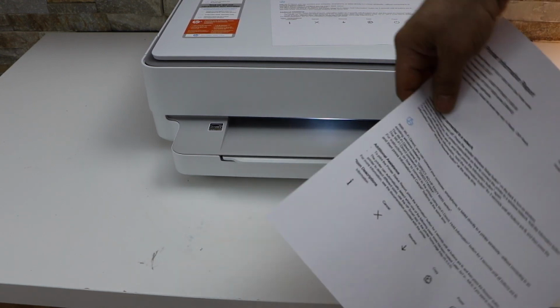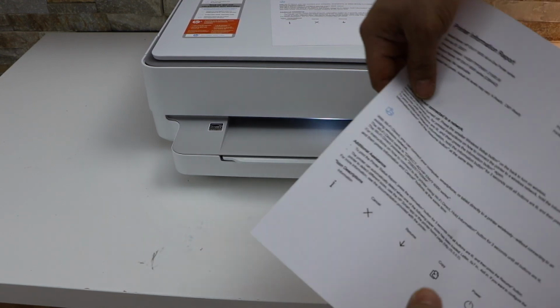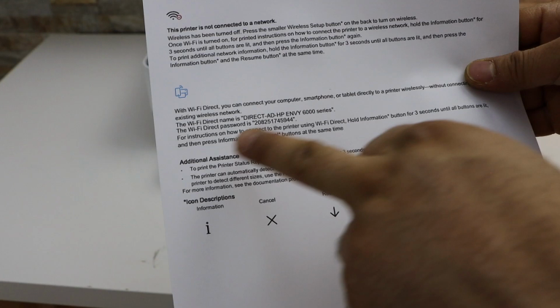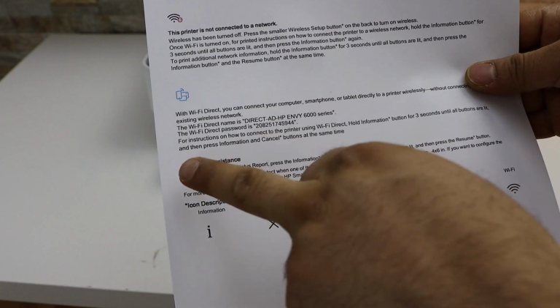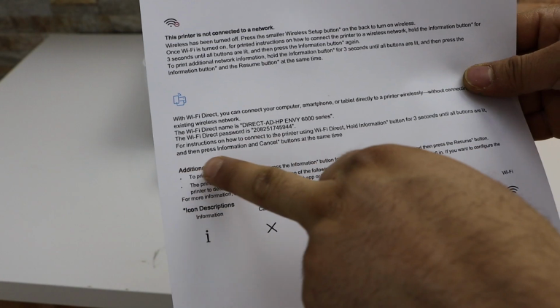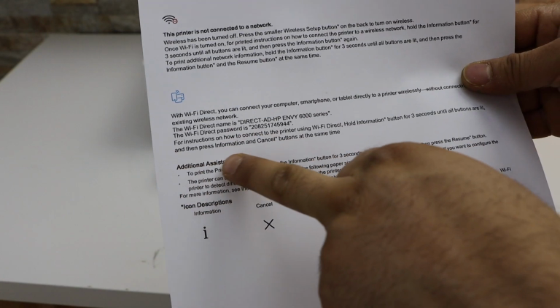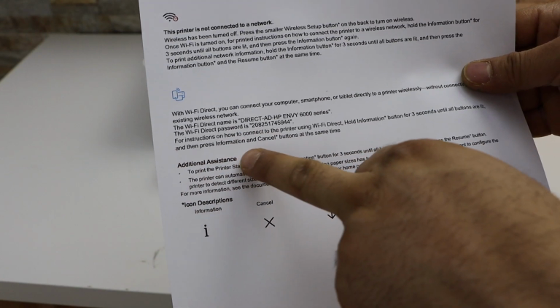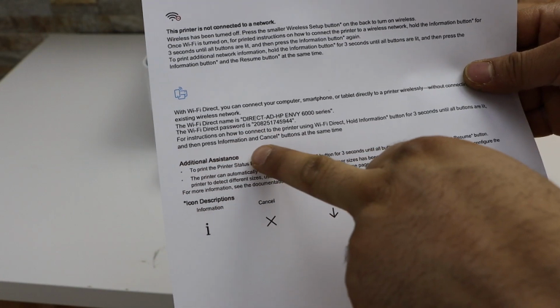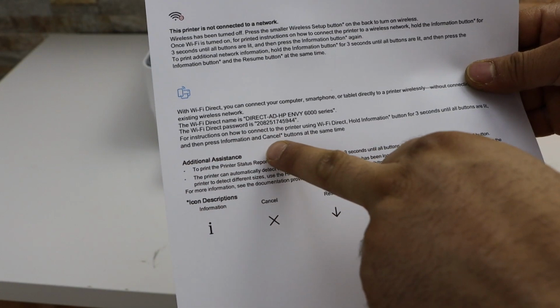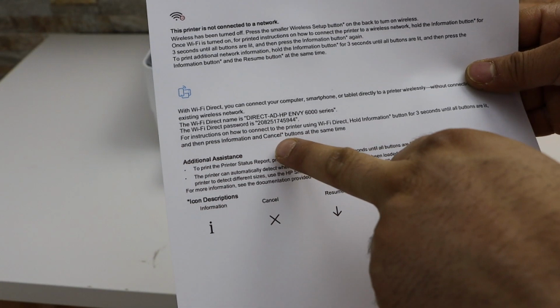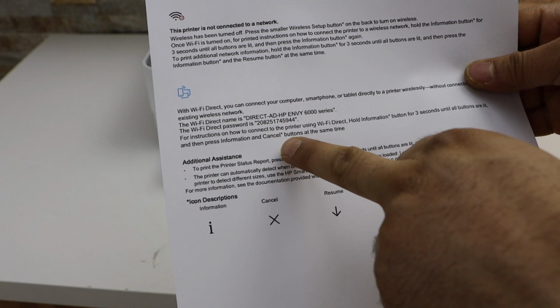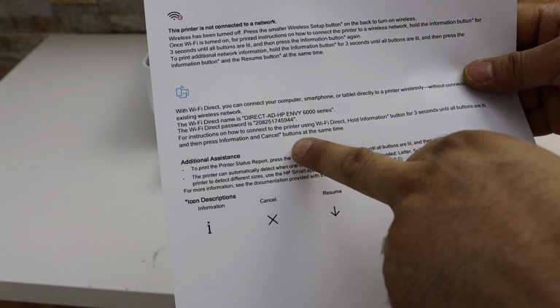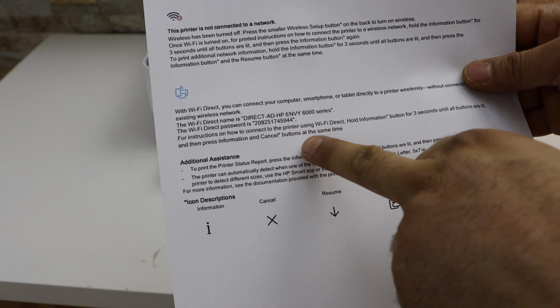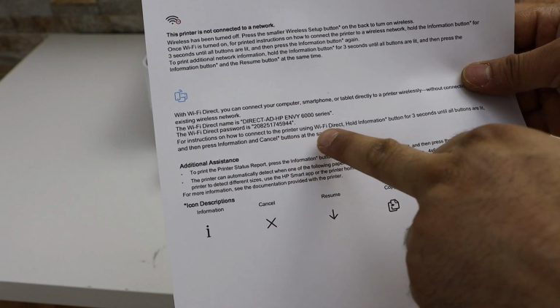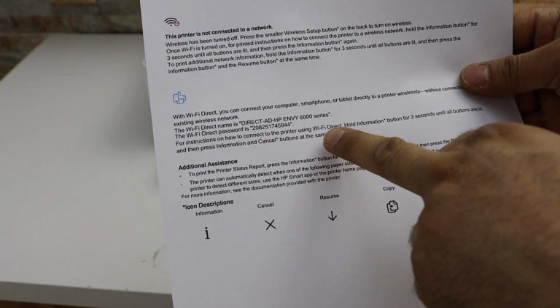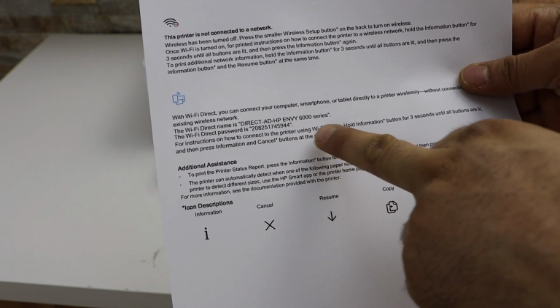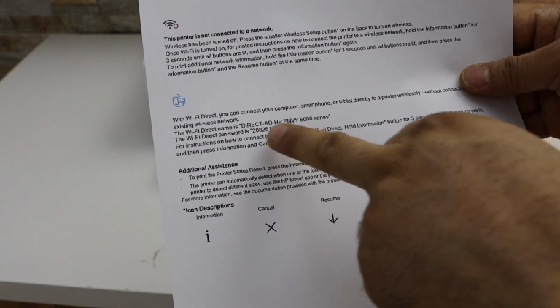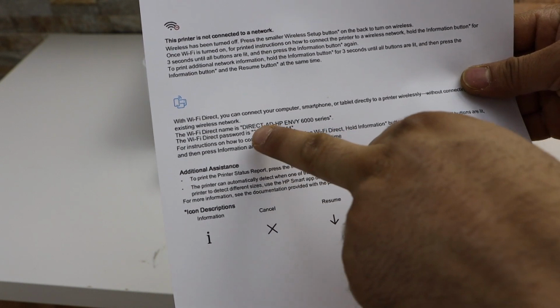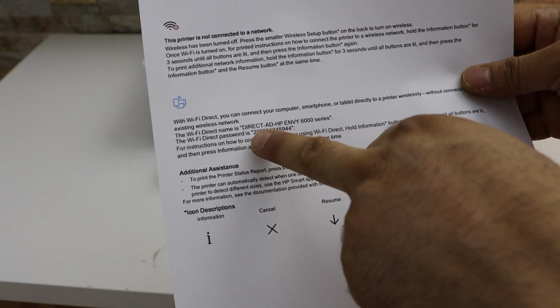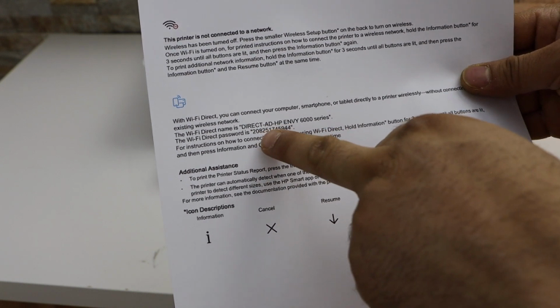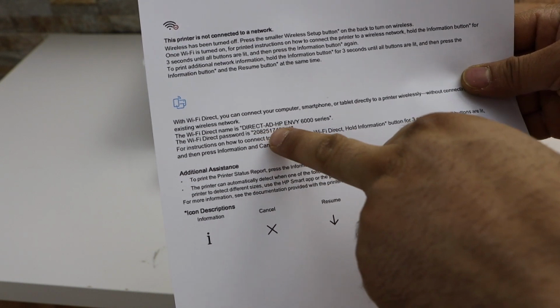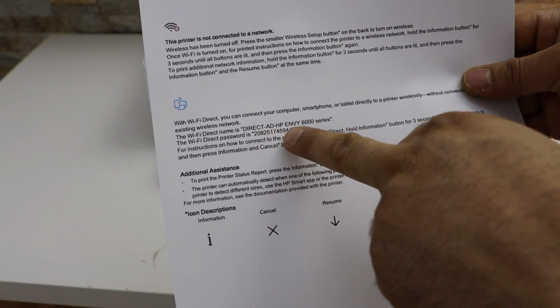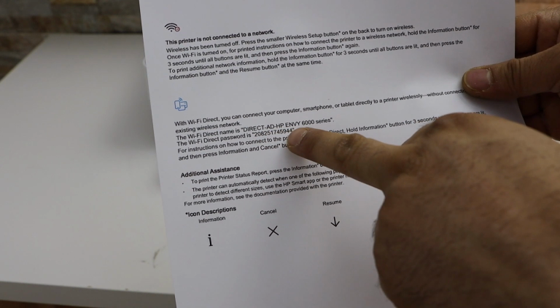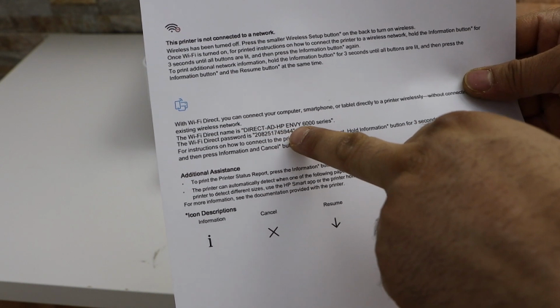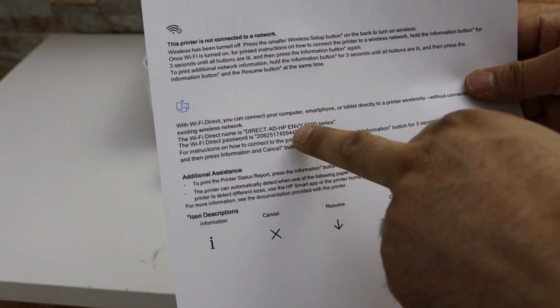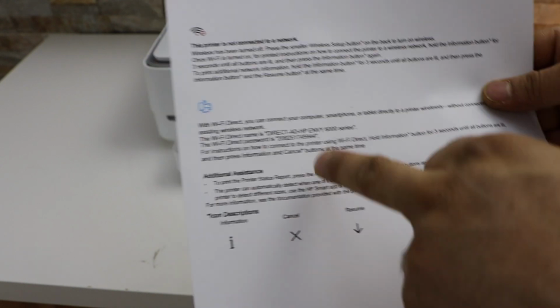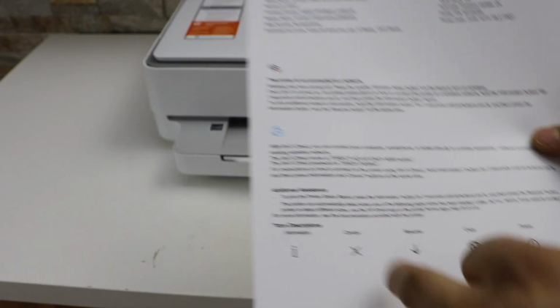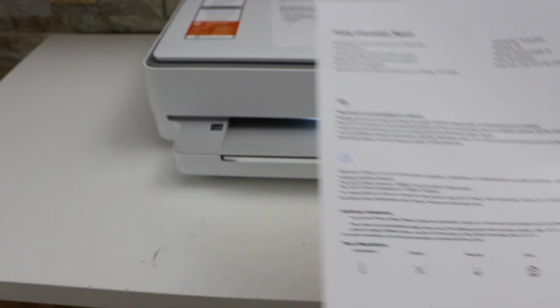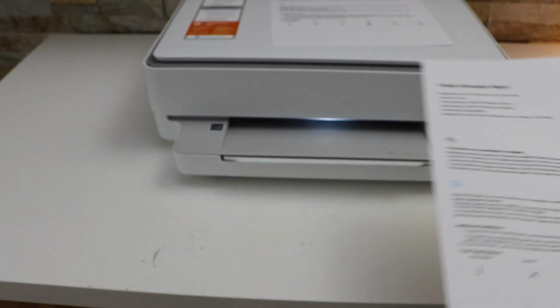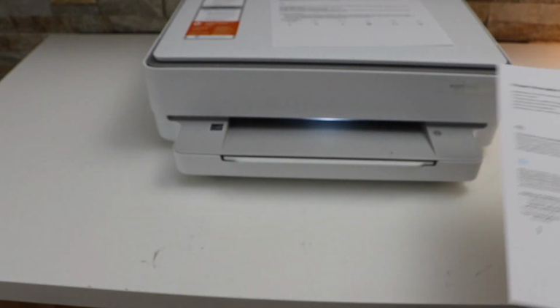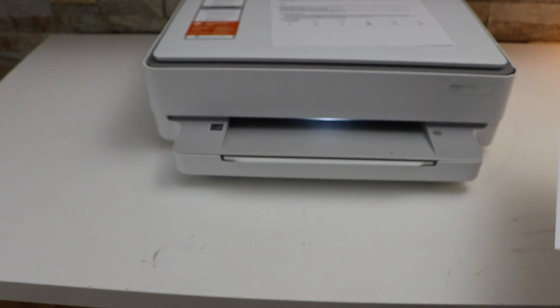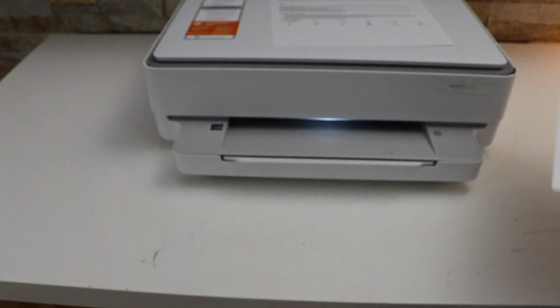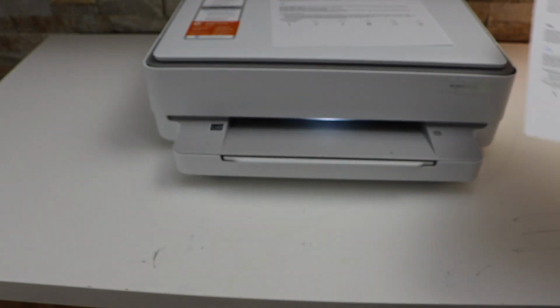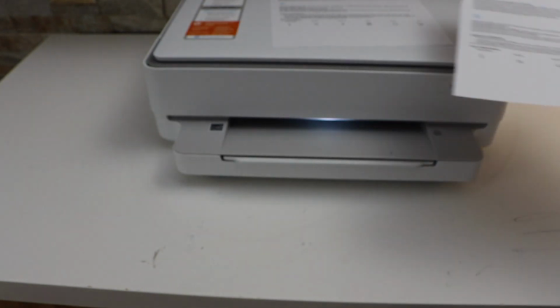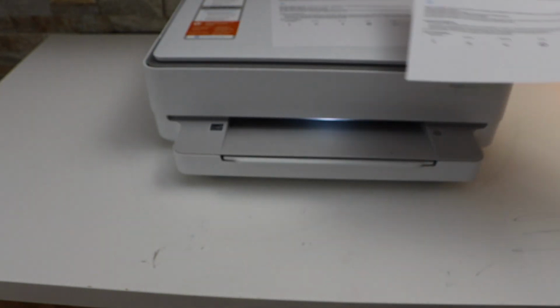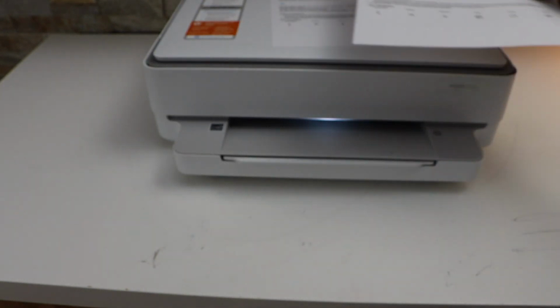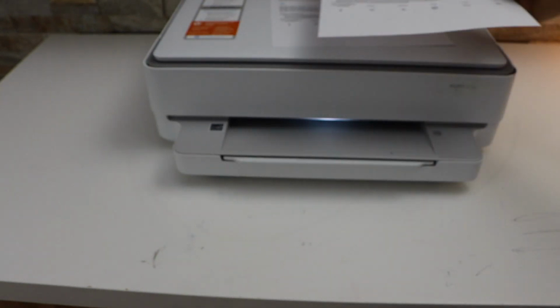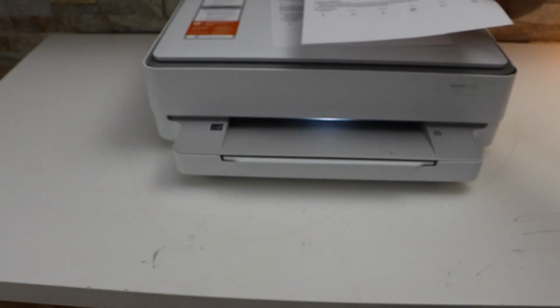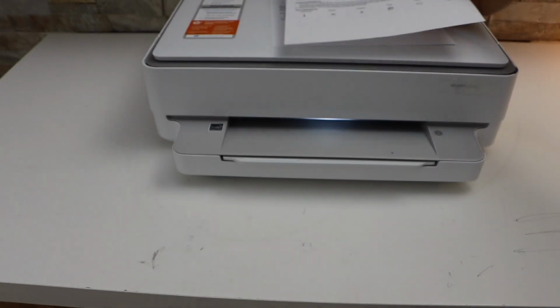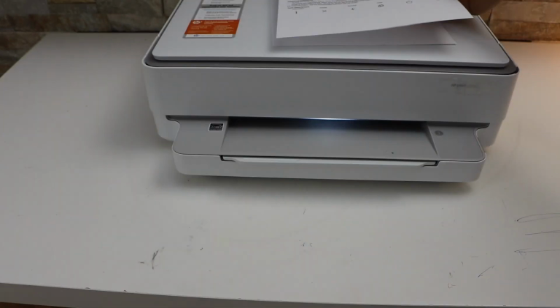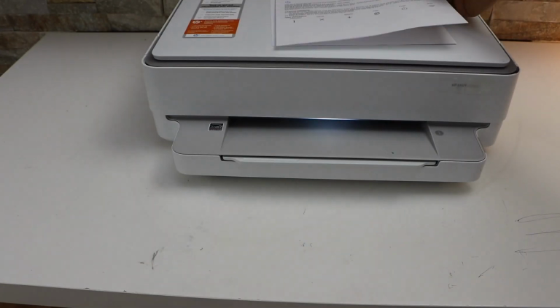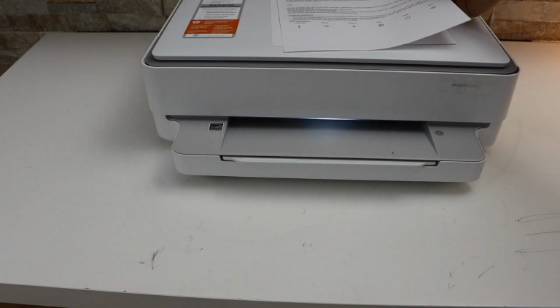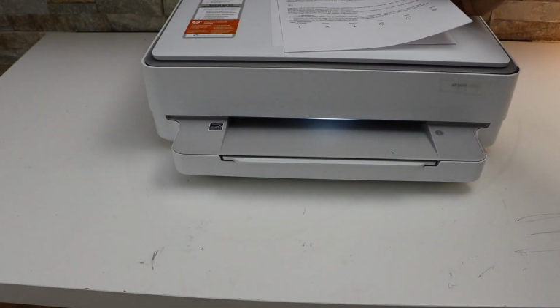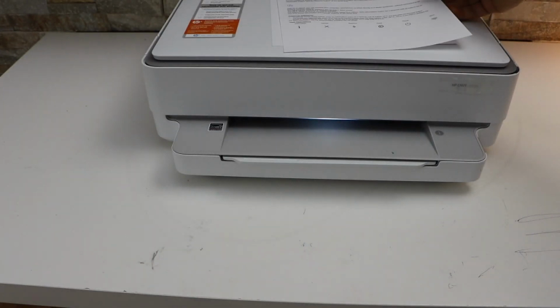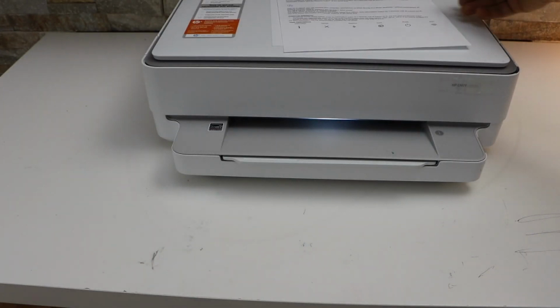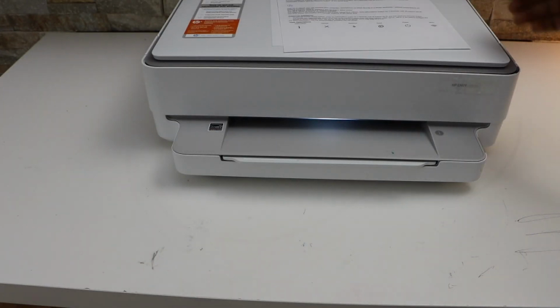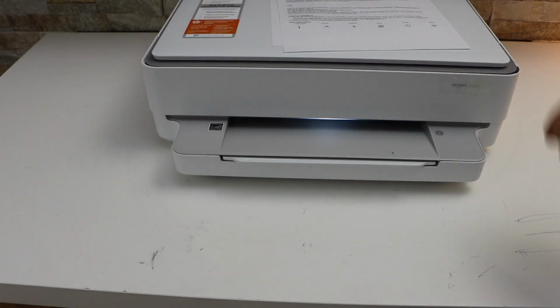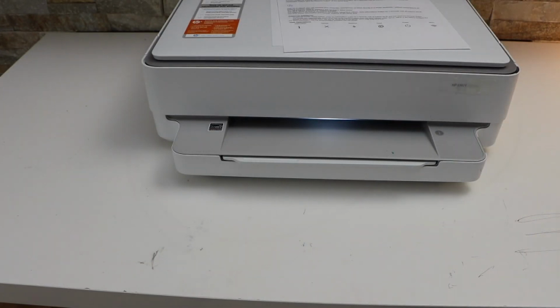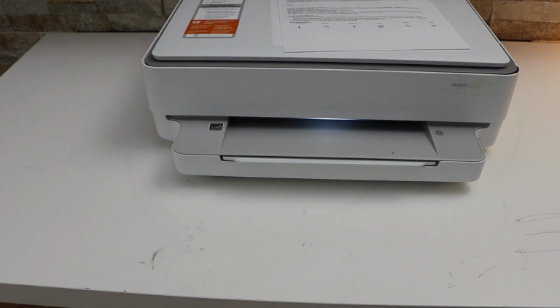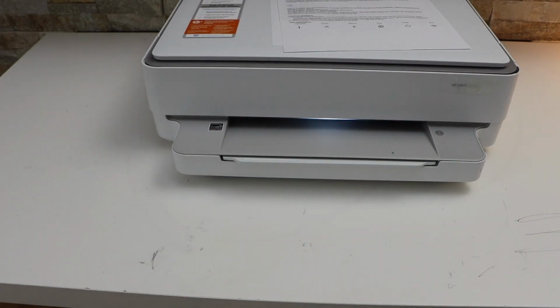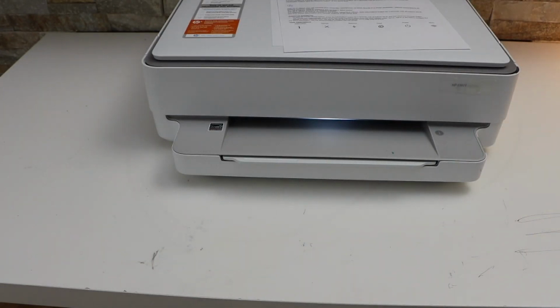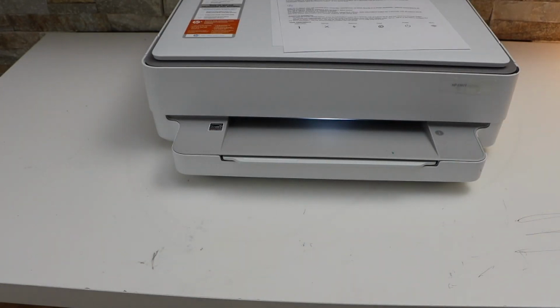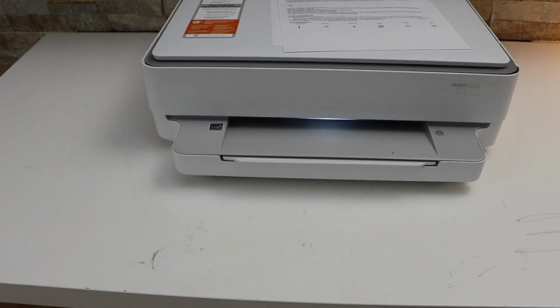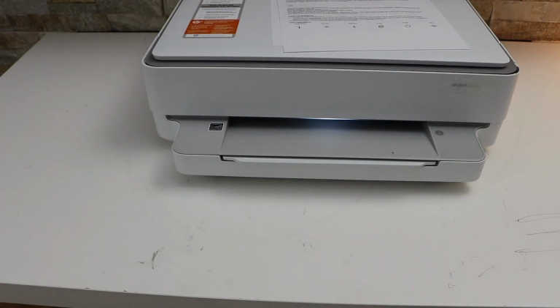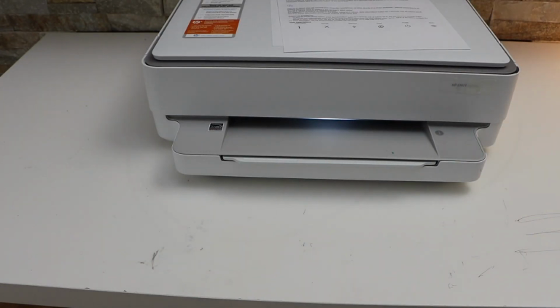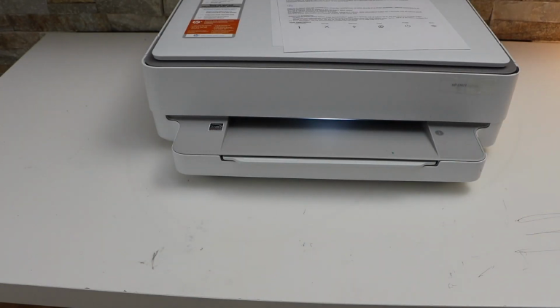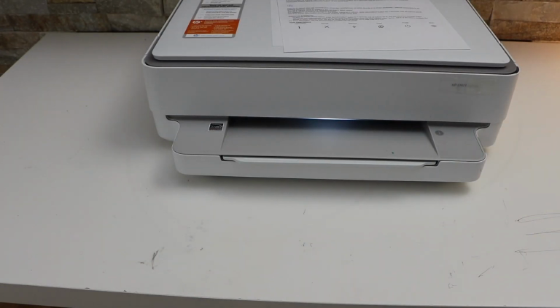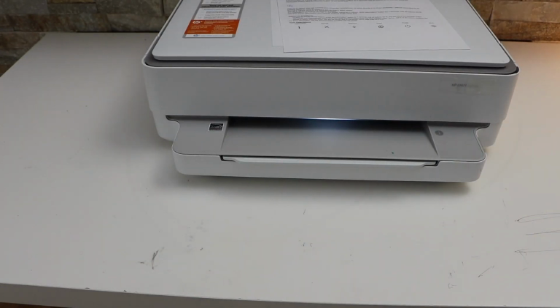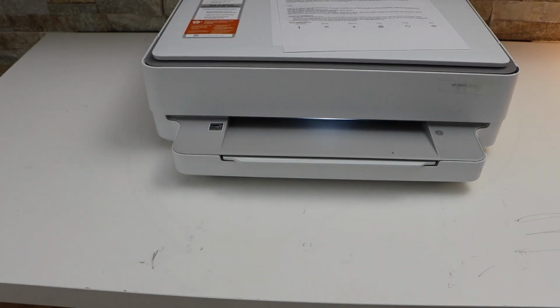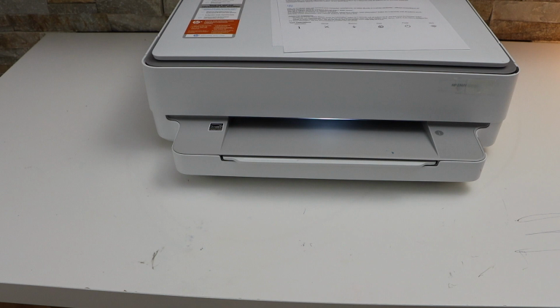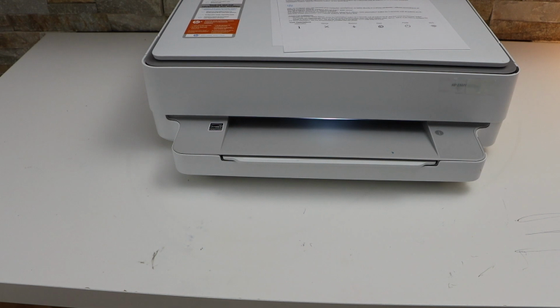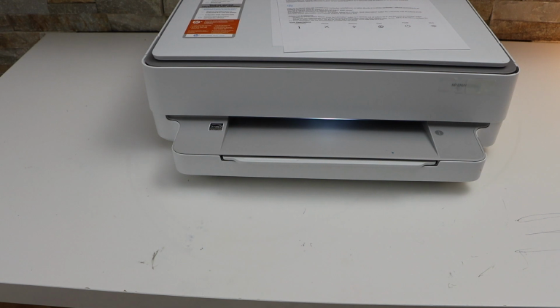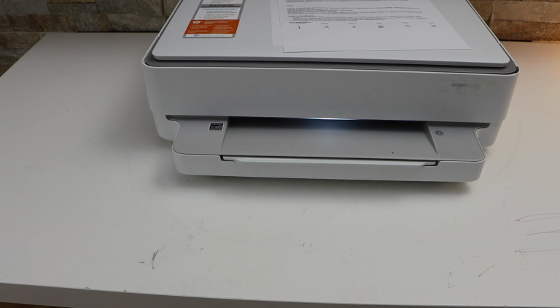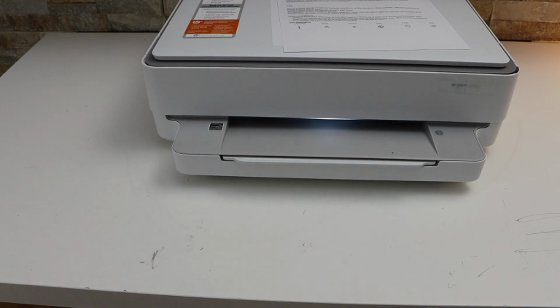The page displays the name of the printer's Wi-Fi and below it is the password. Next is to connect it with a device.